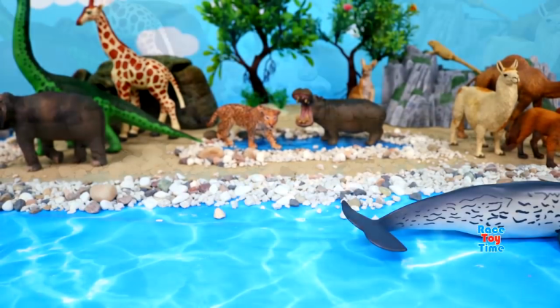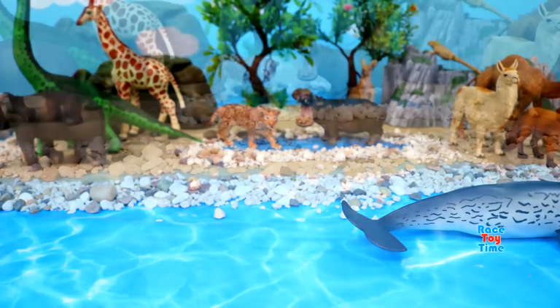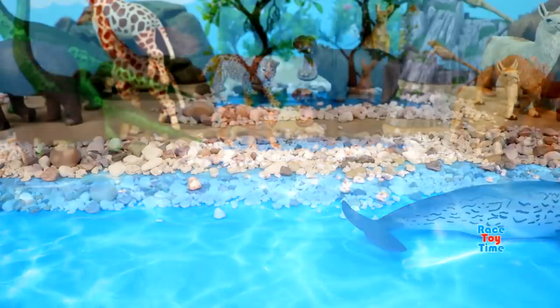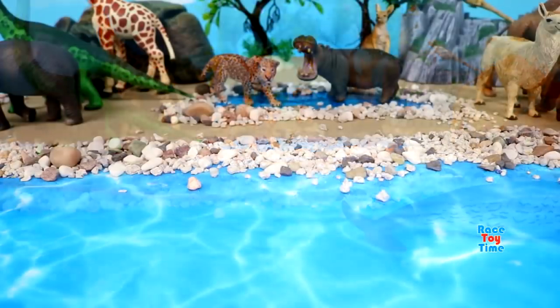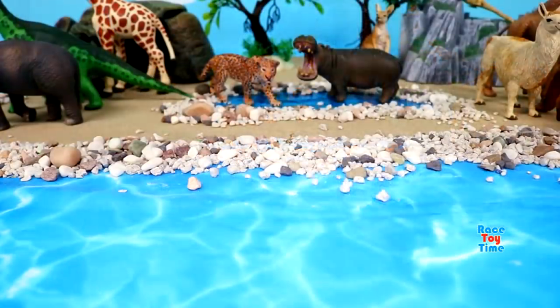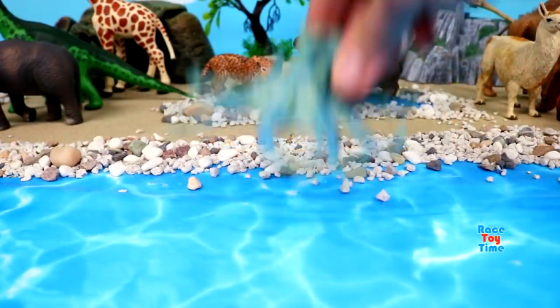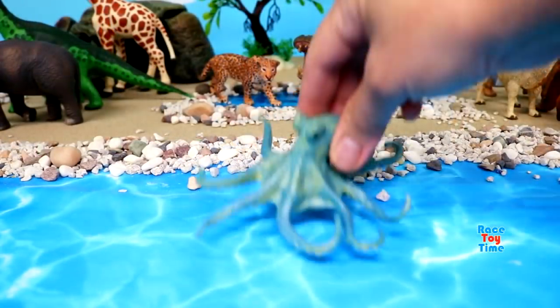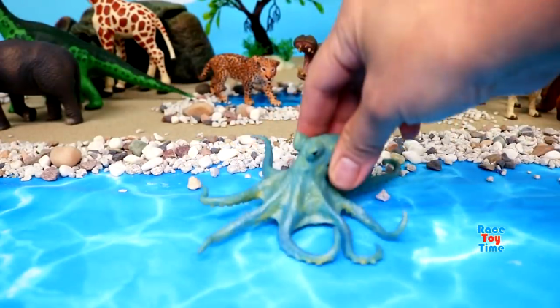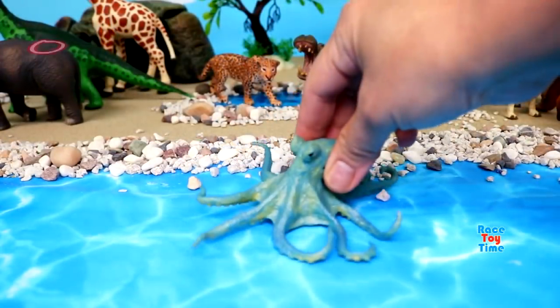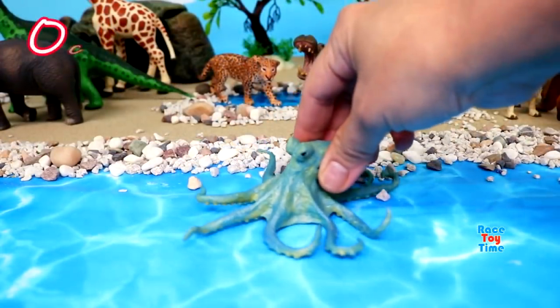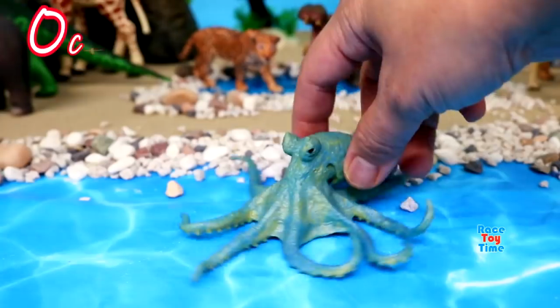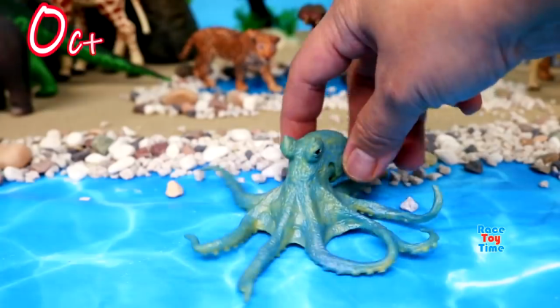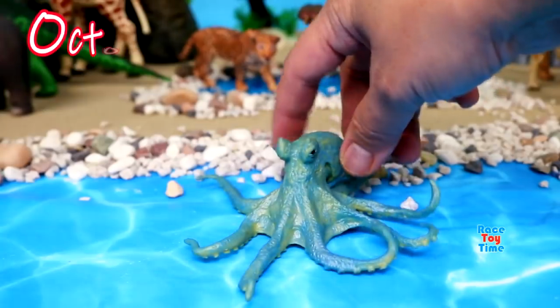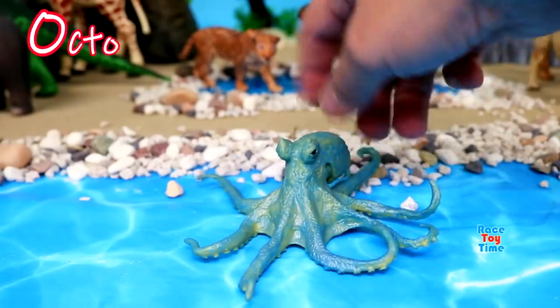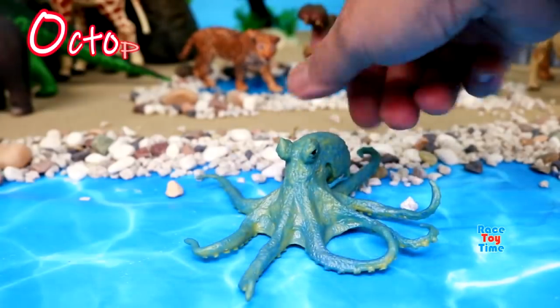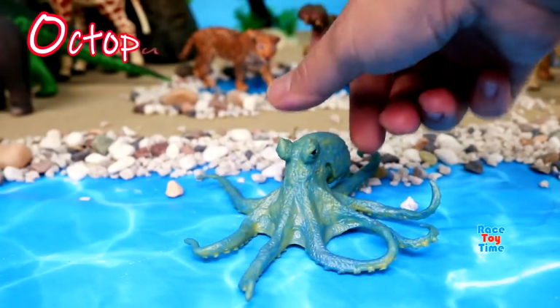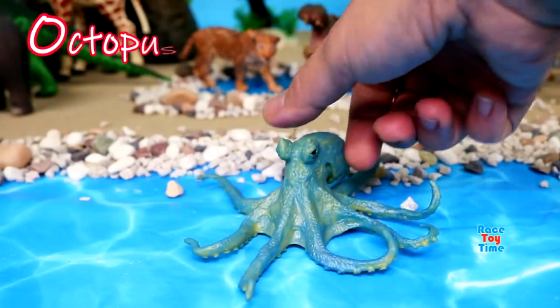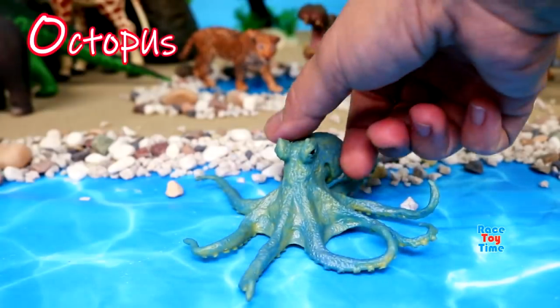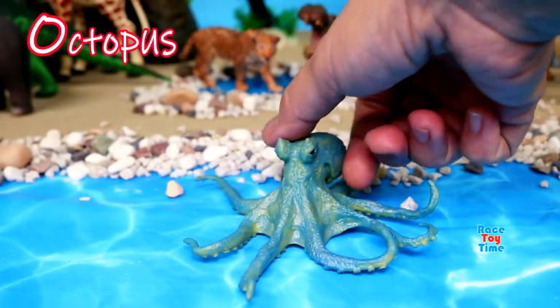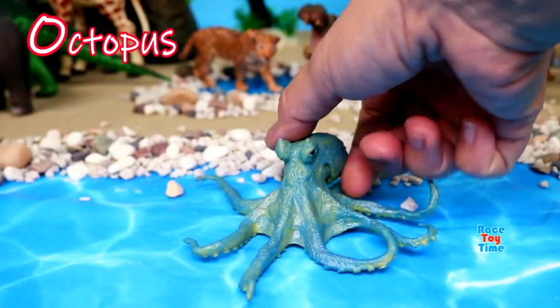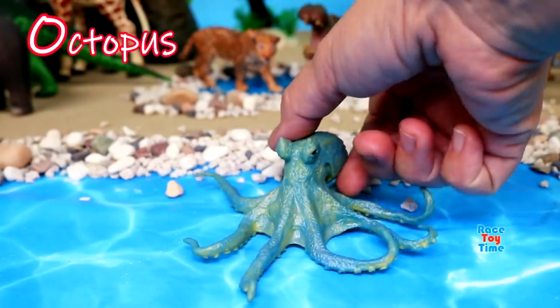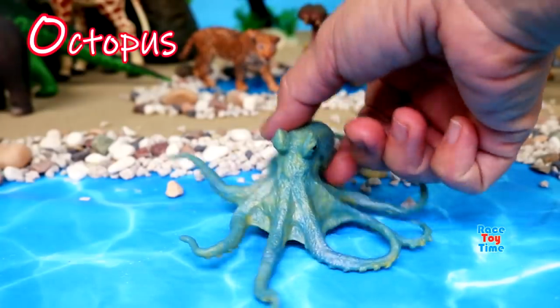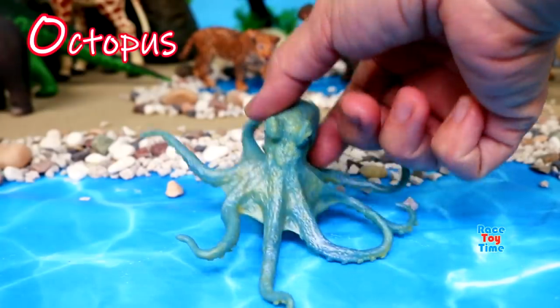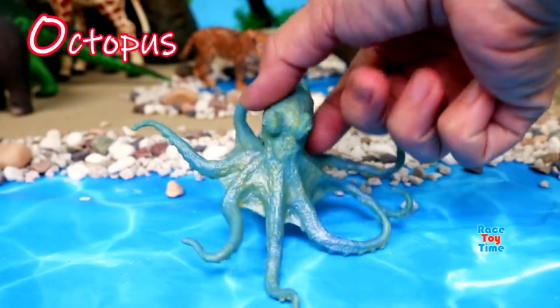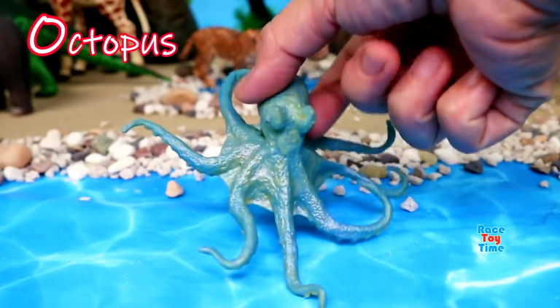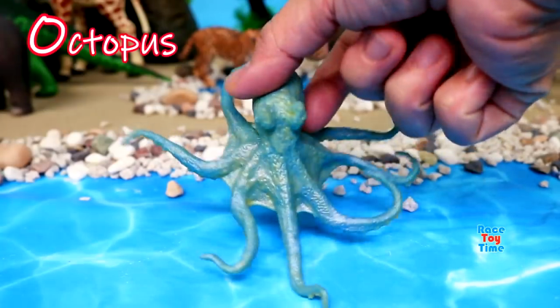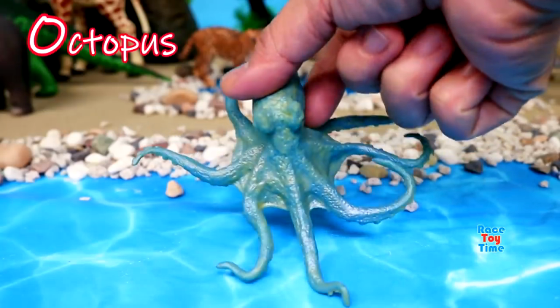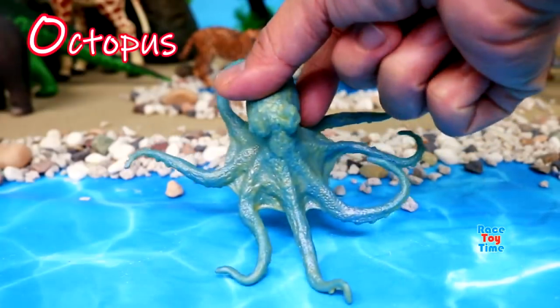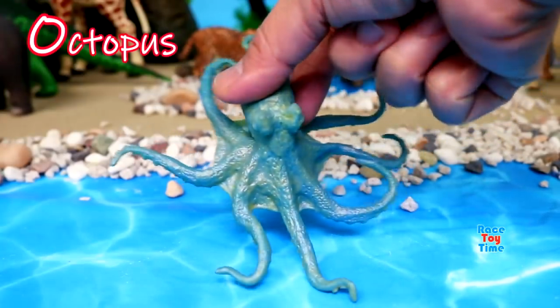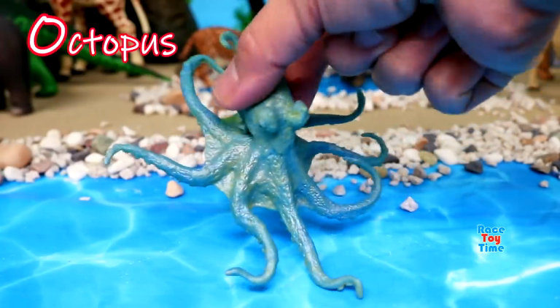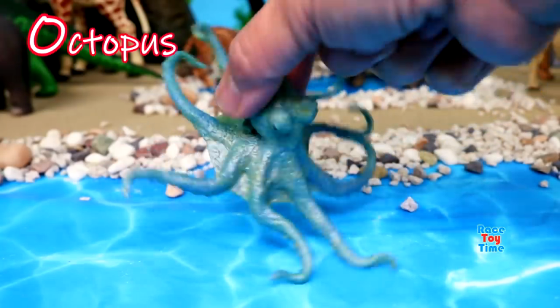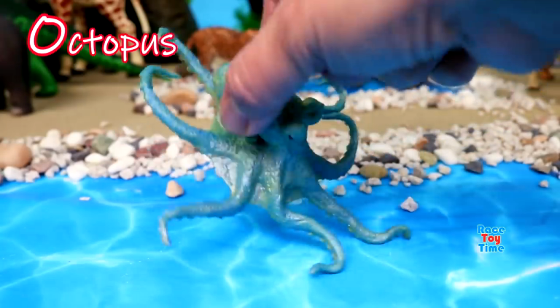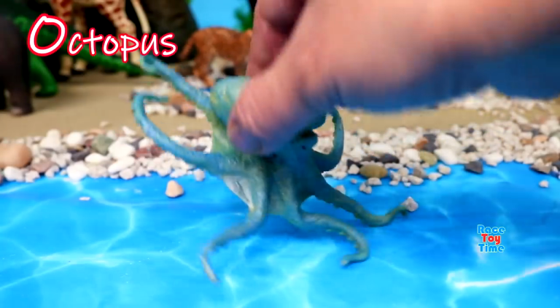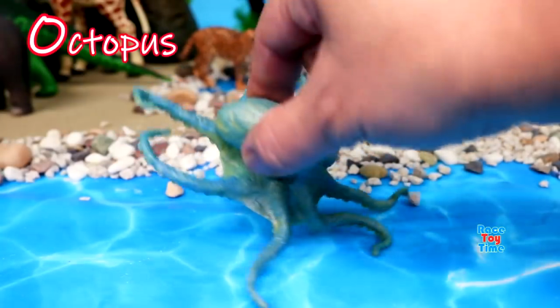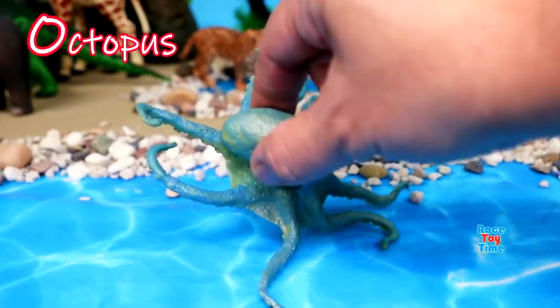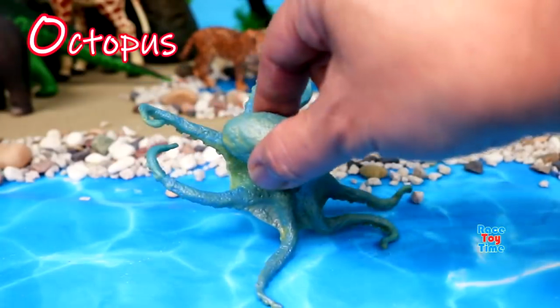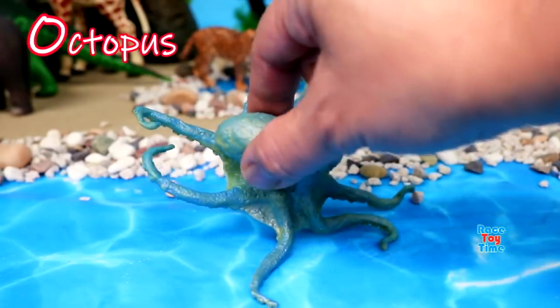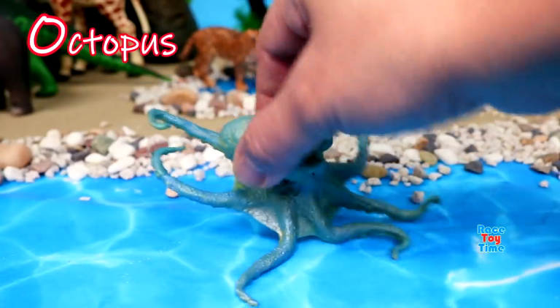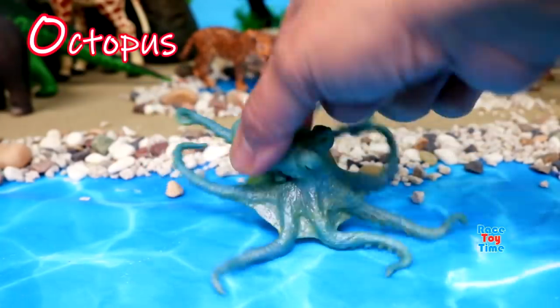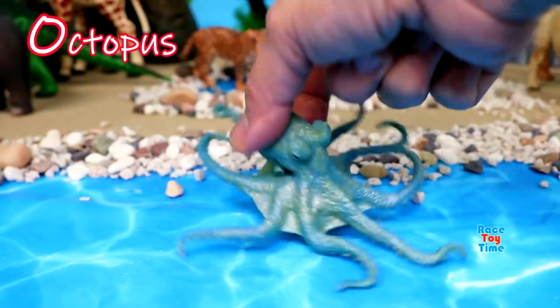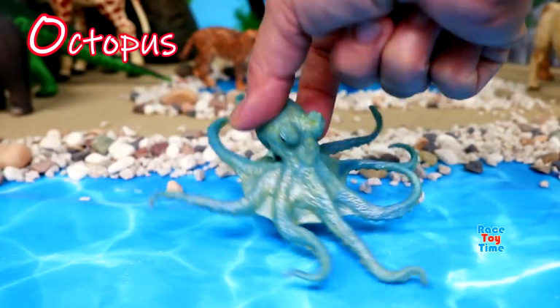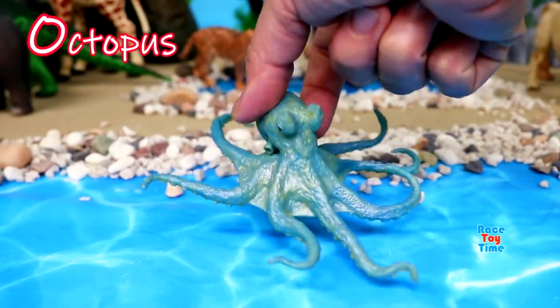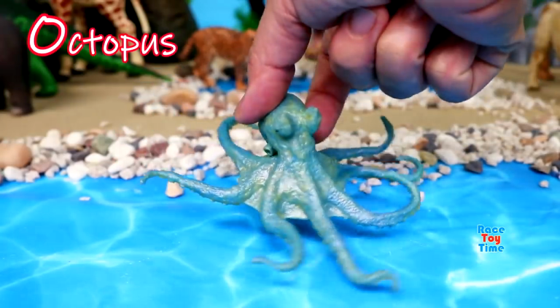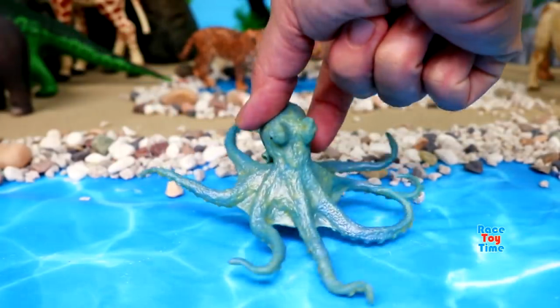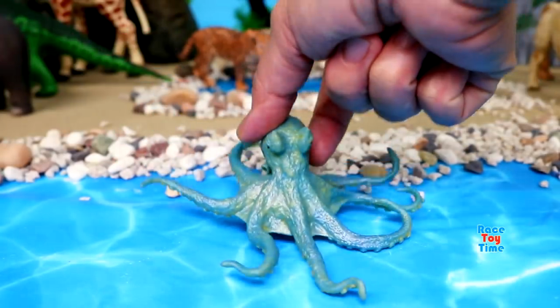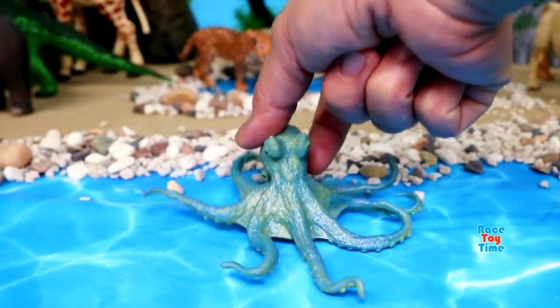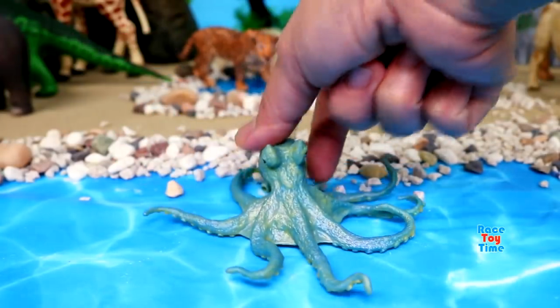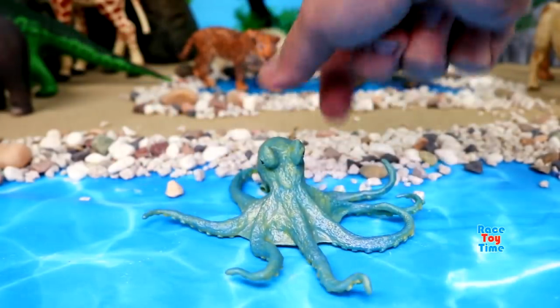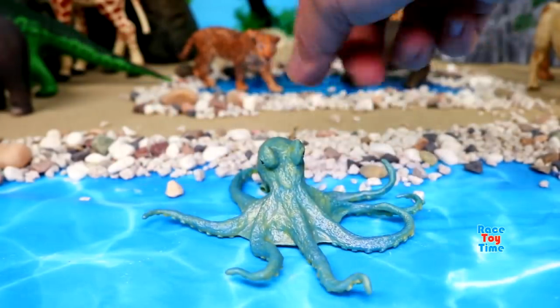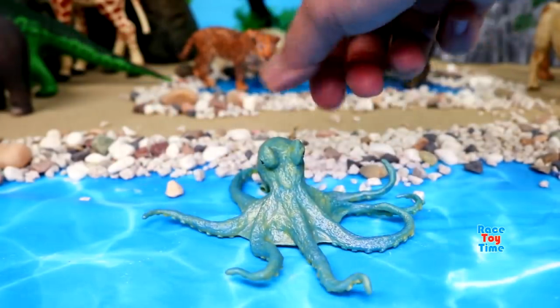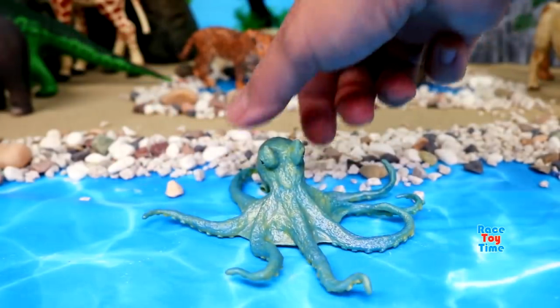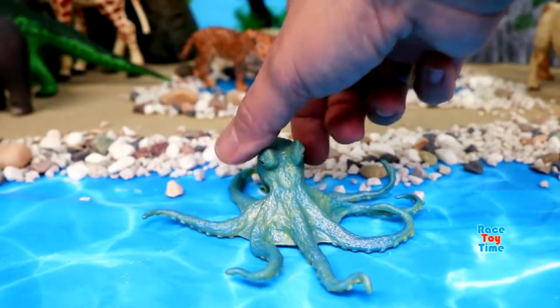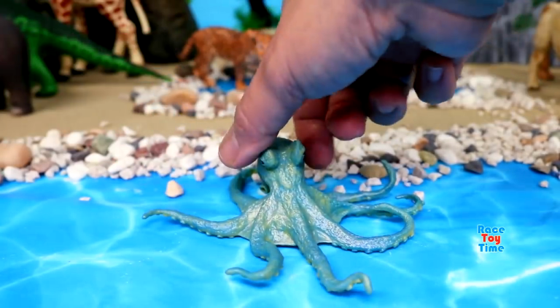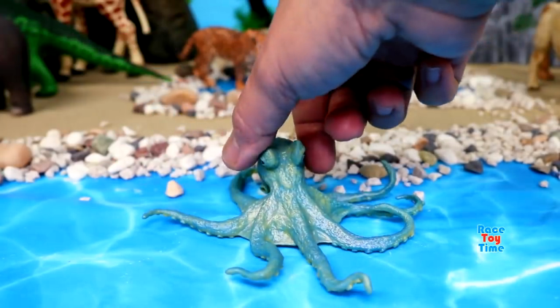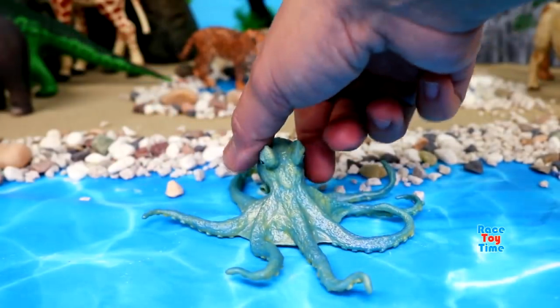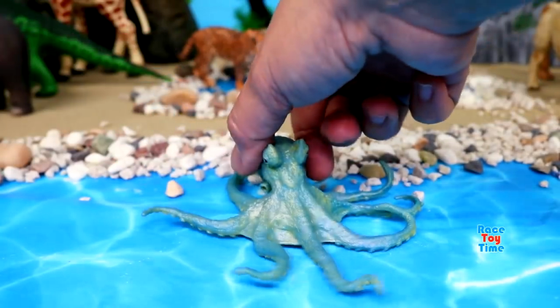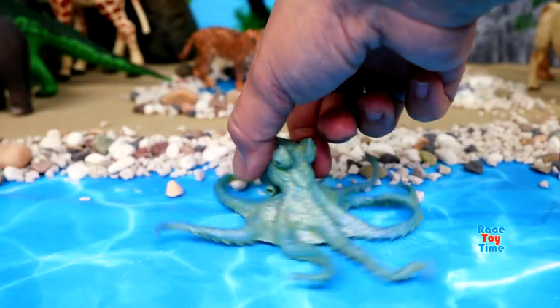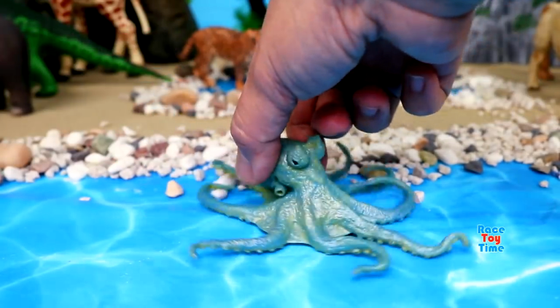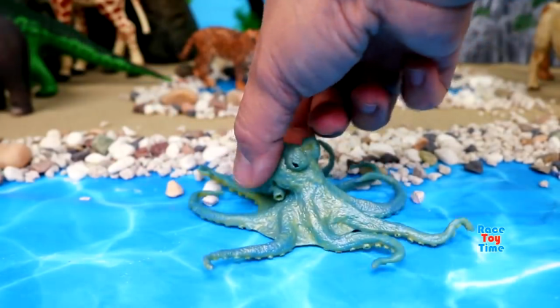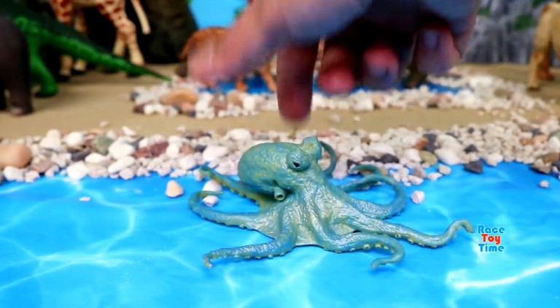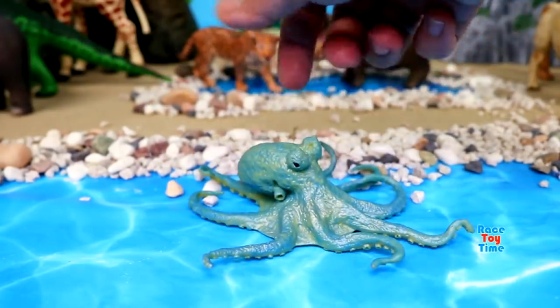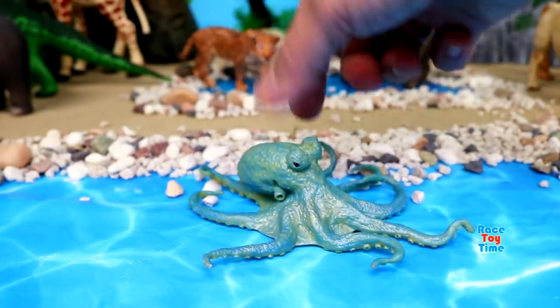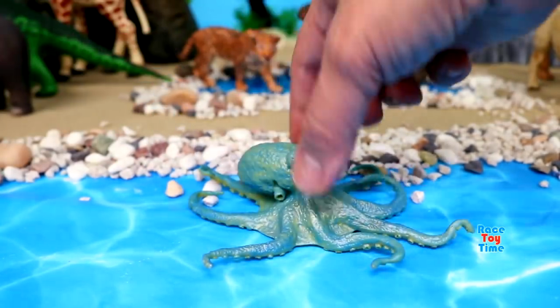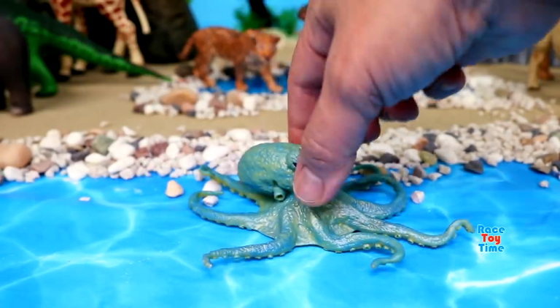O for octopus. Octopuses have 8 legs and 3 hearts. They also have blue blood.